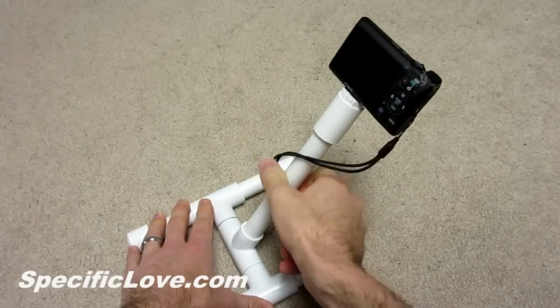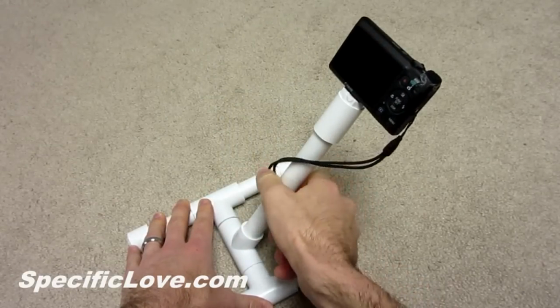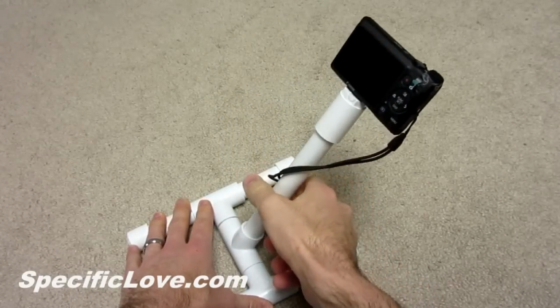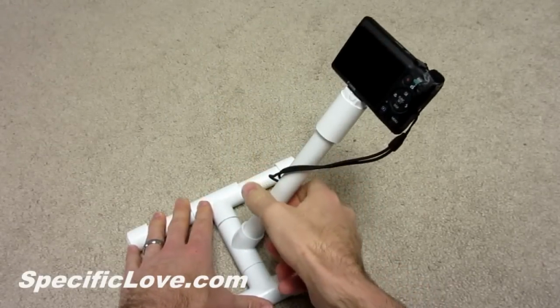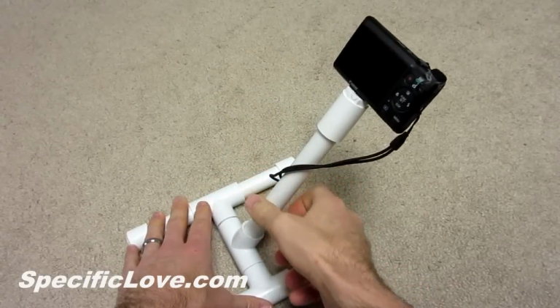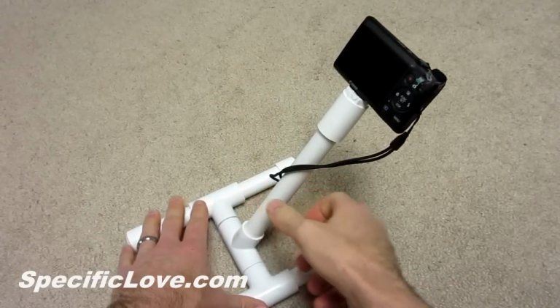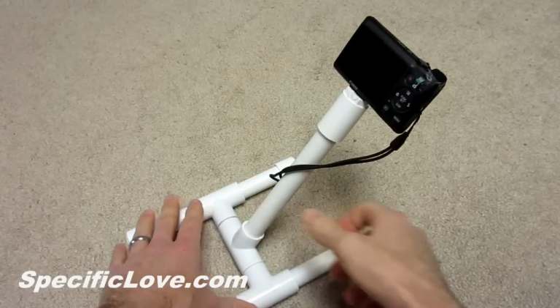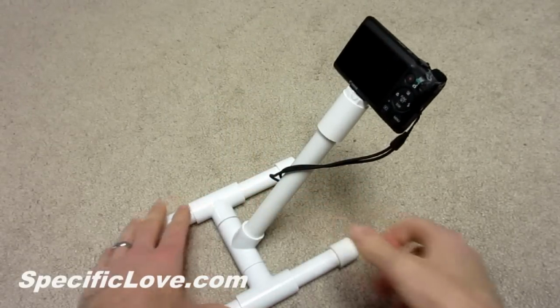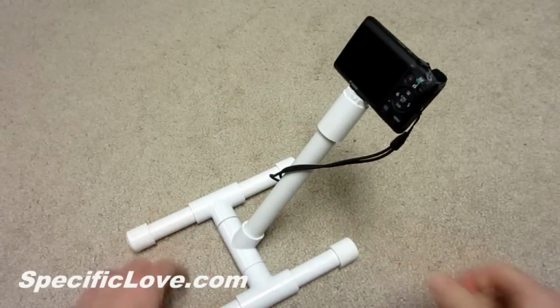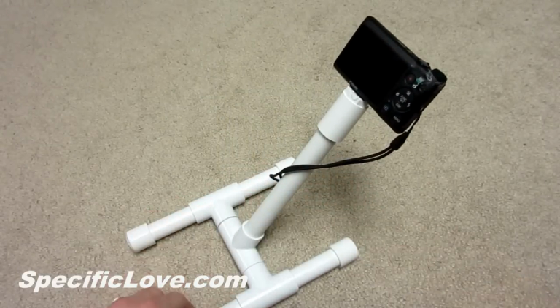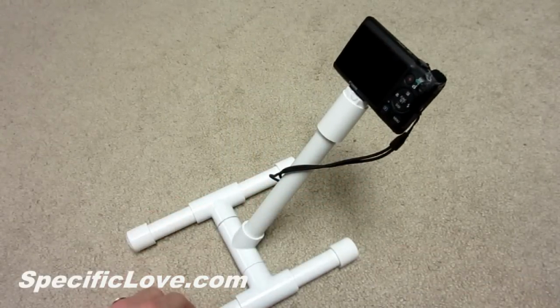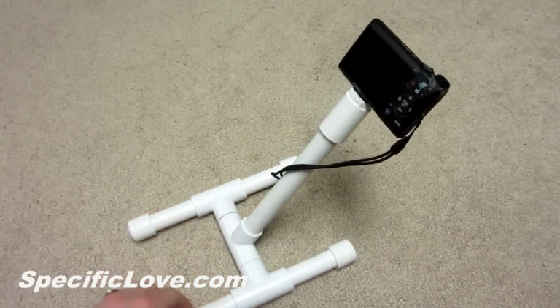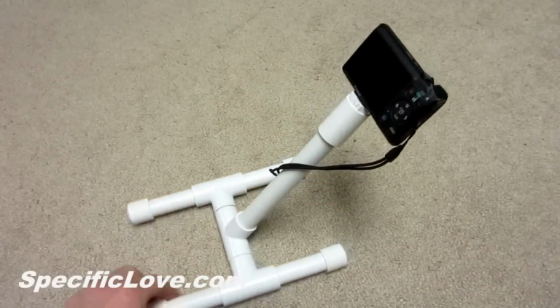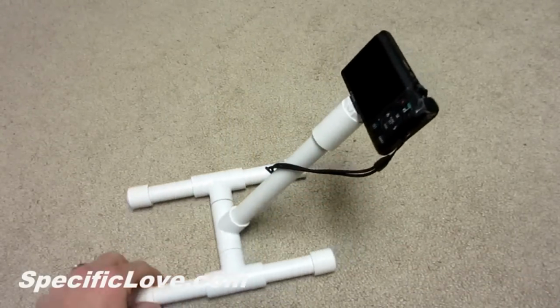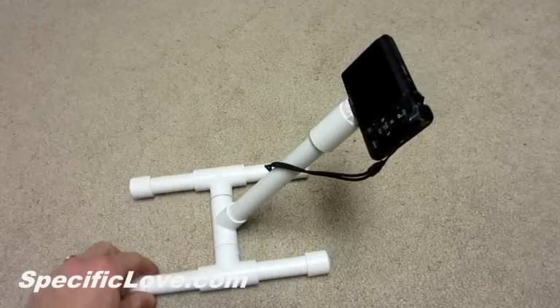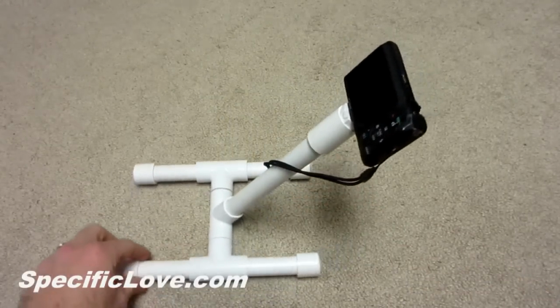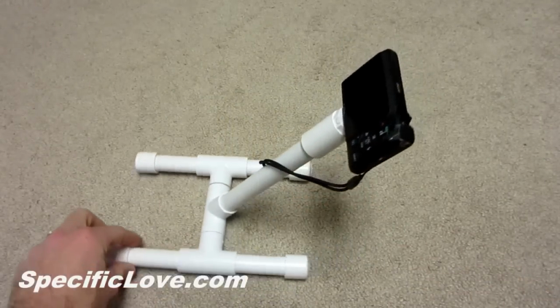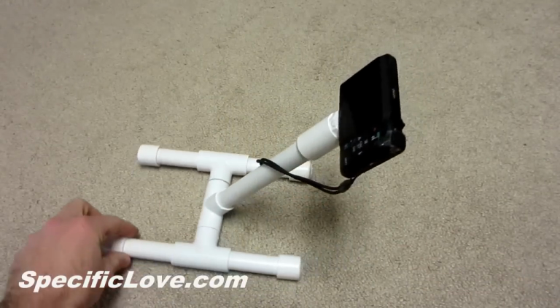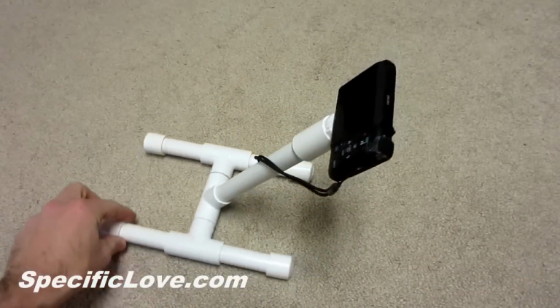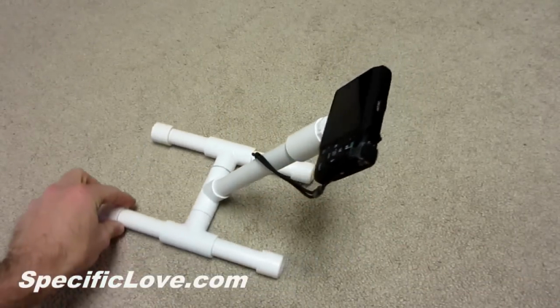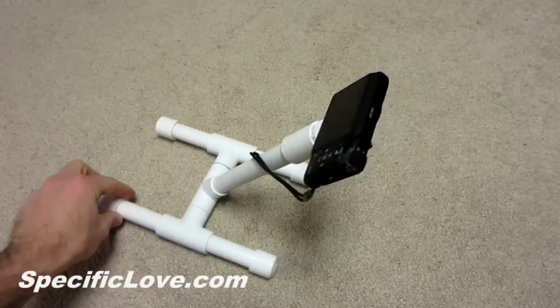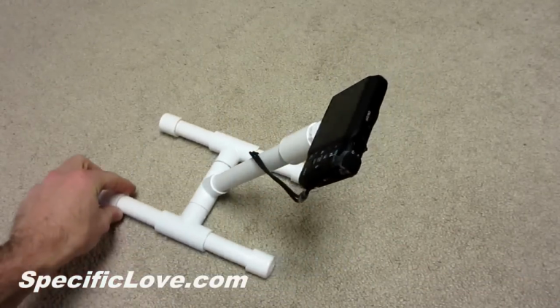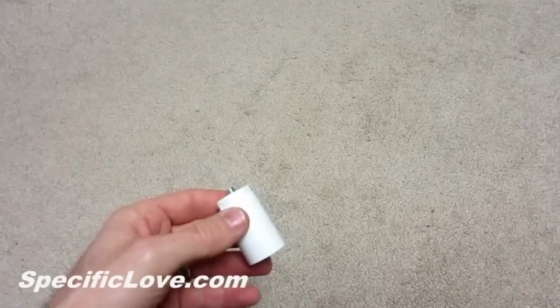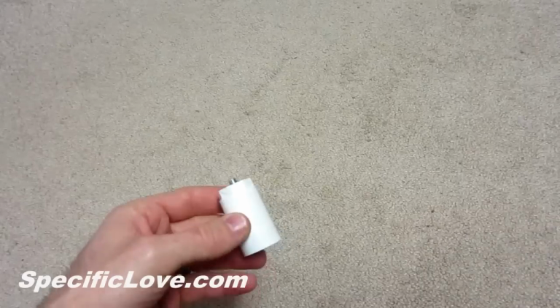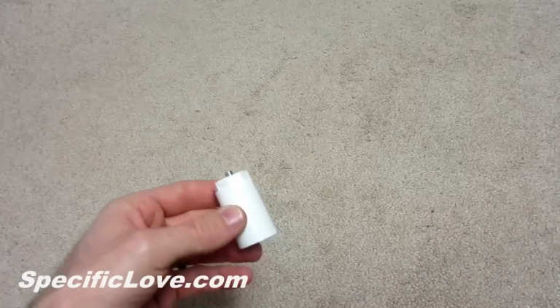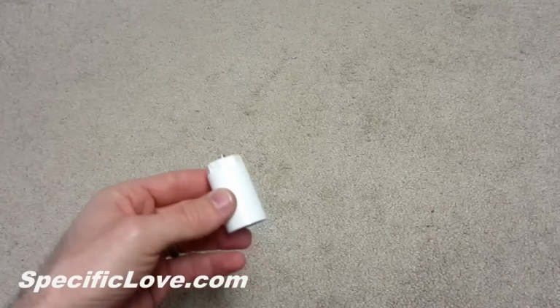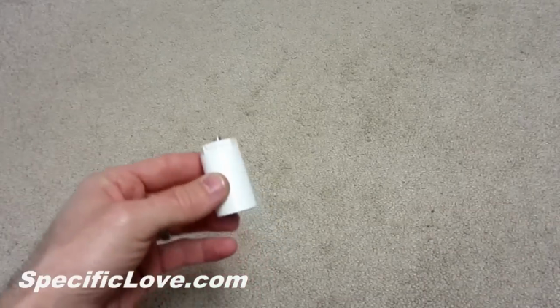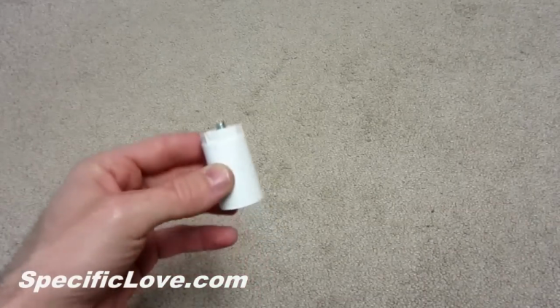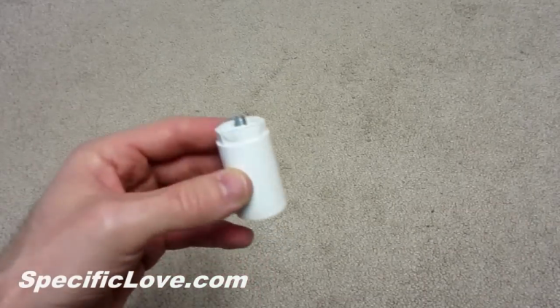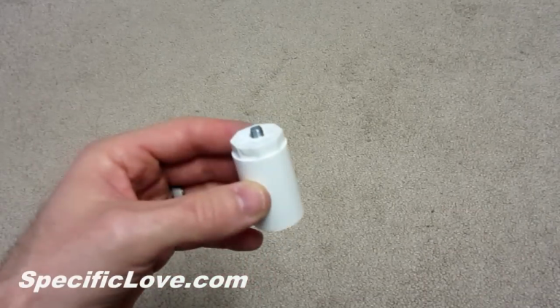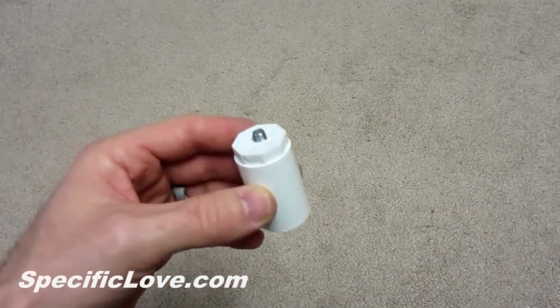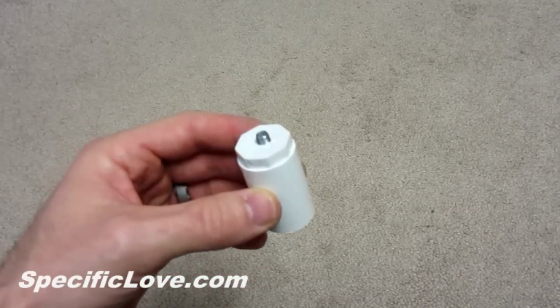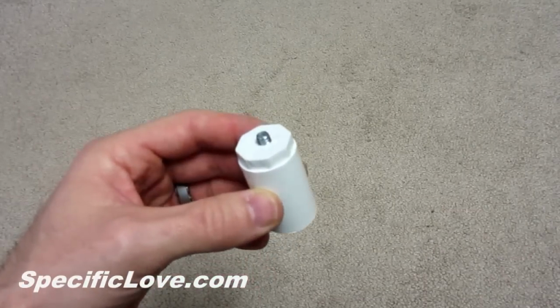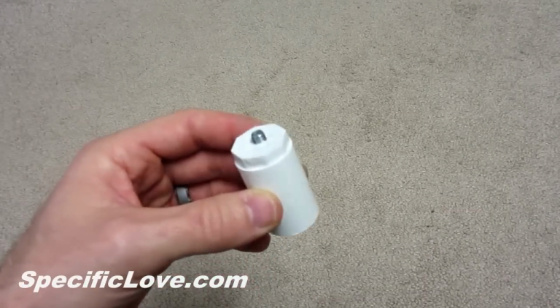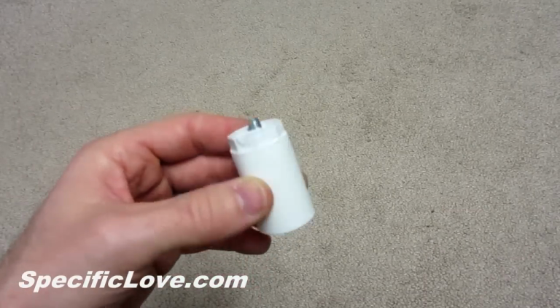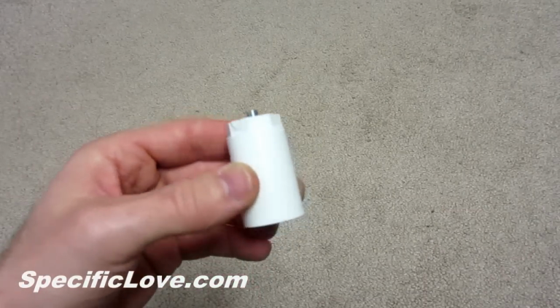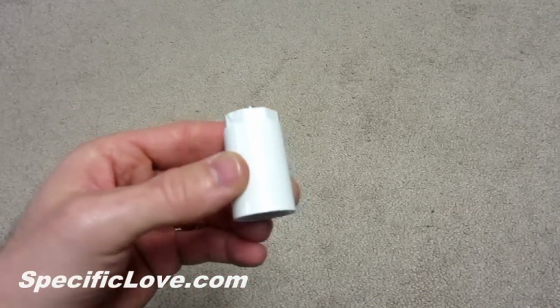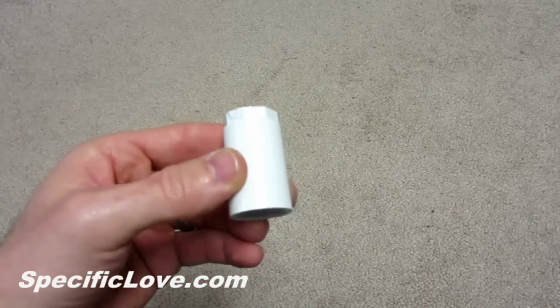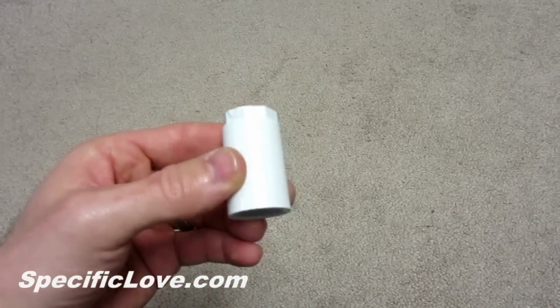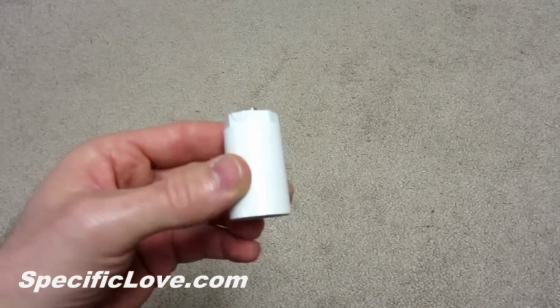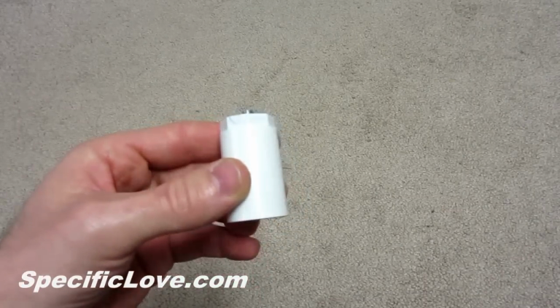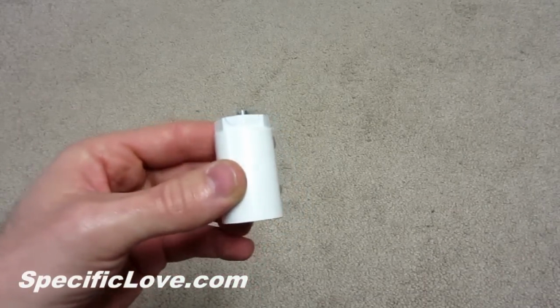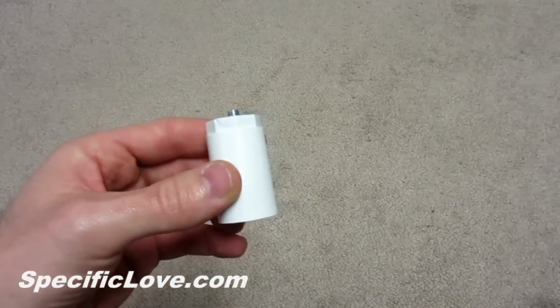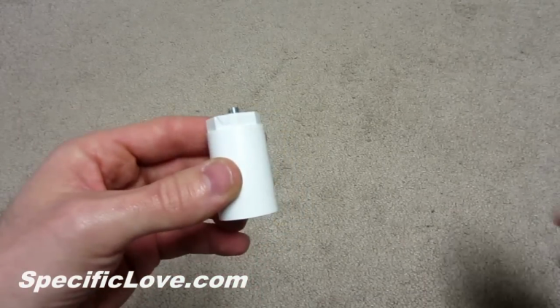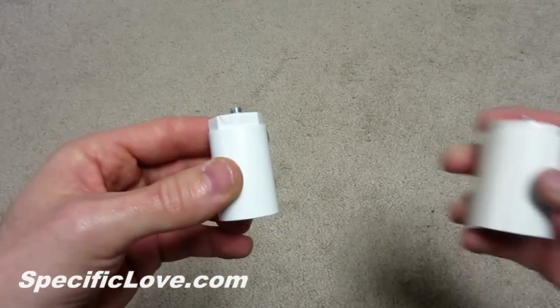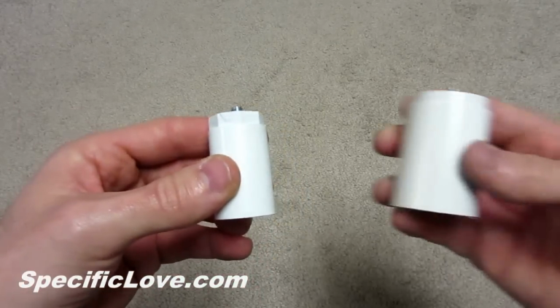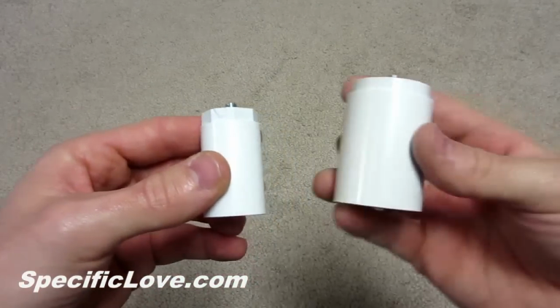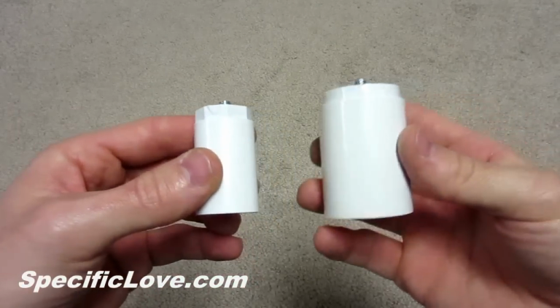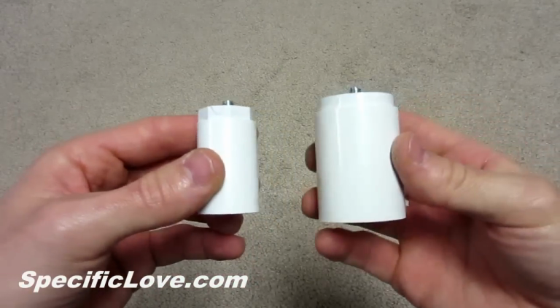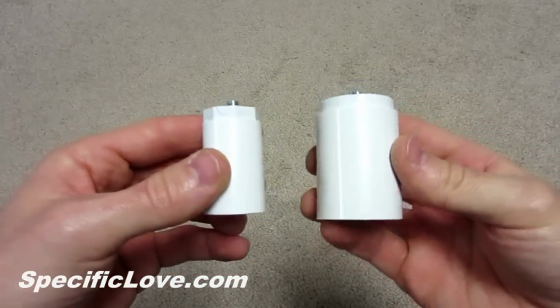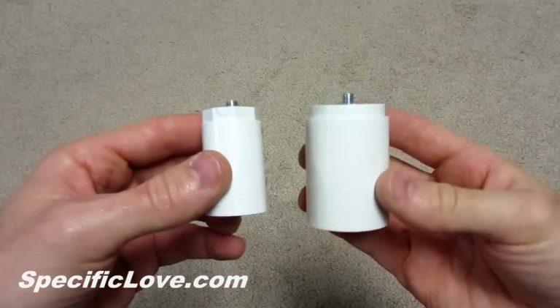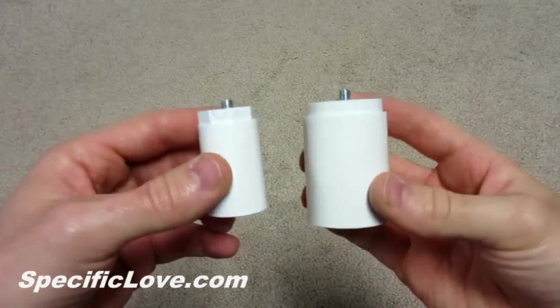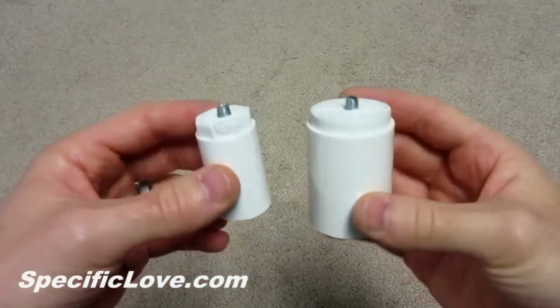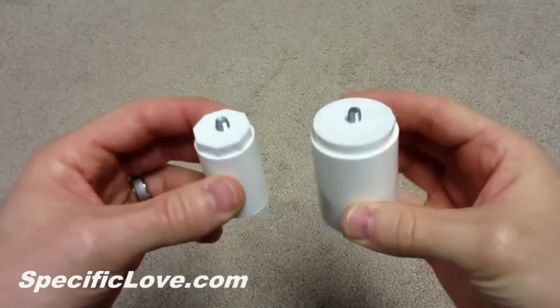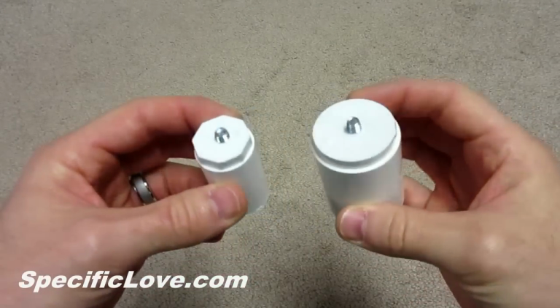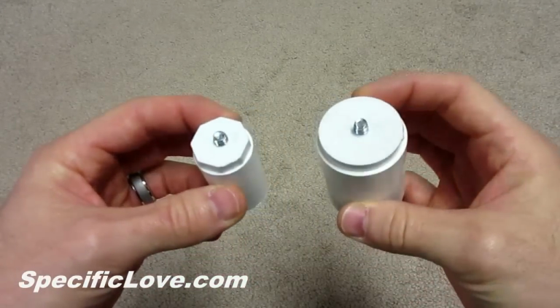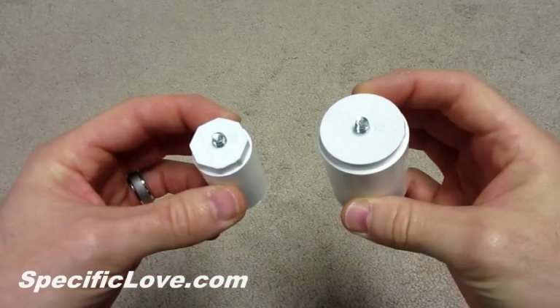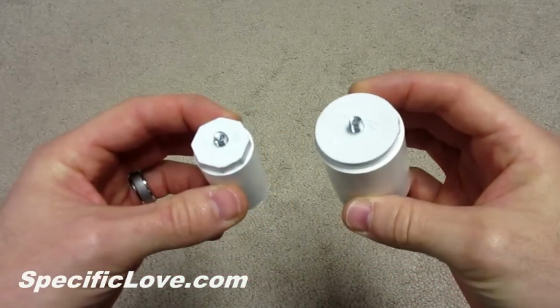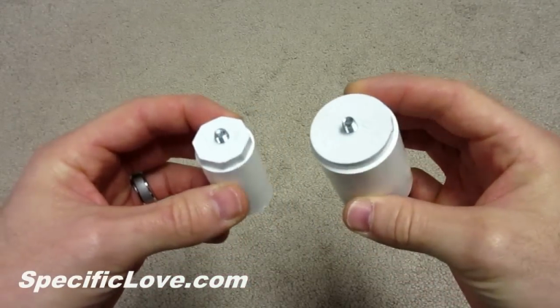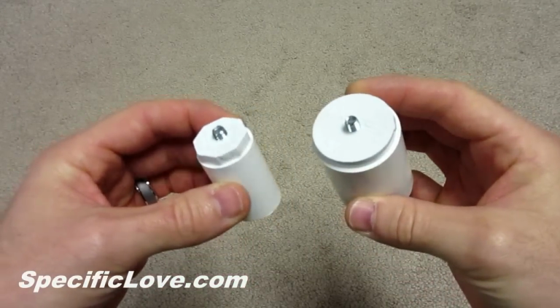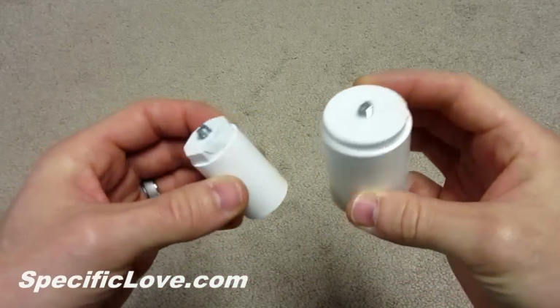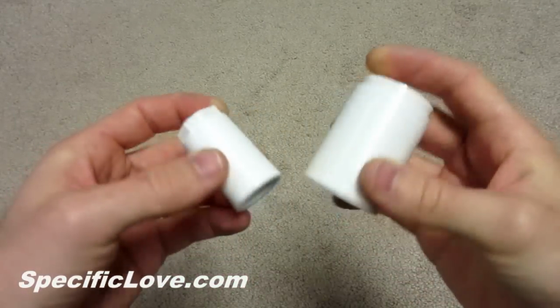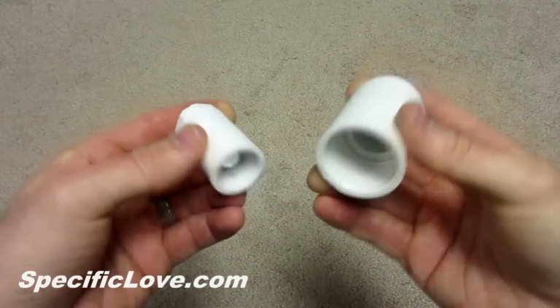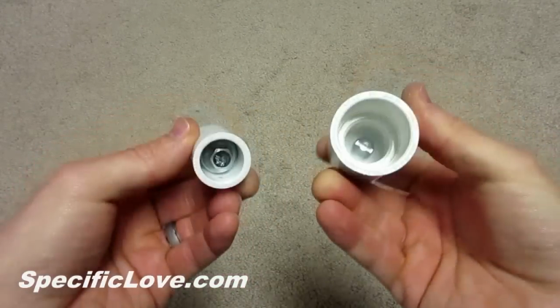The uses are endless. I built this mount in two sizes: one for smaller point-and-click cameras and one for larger DSLR cameras.